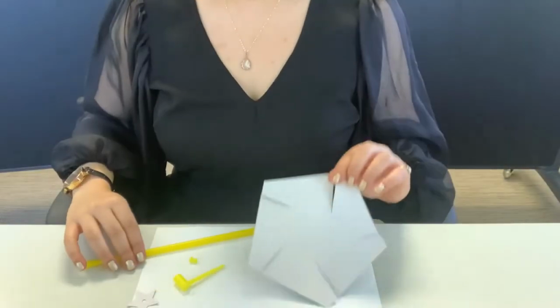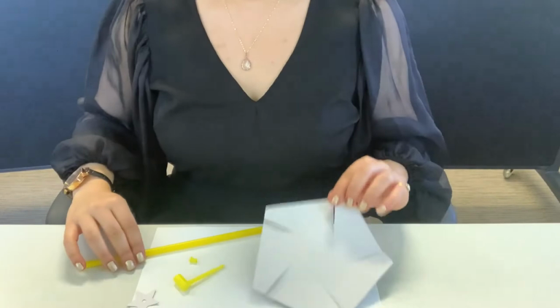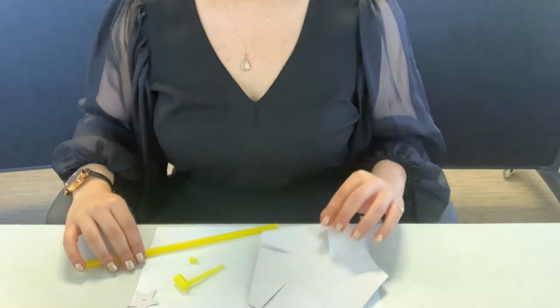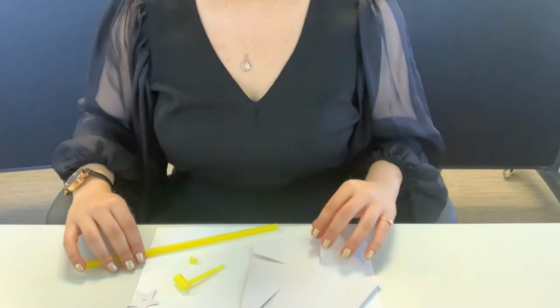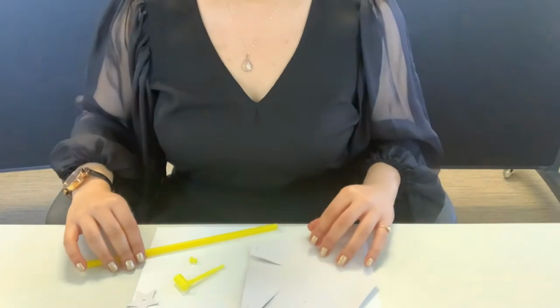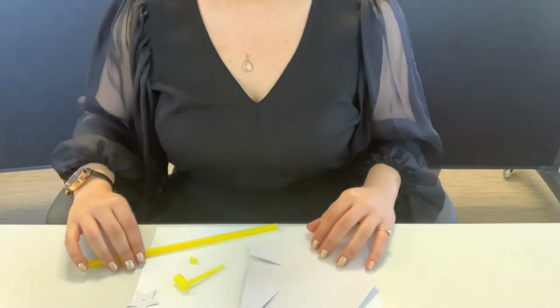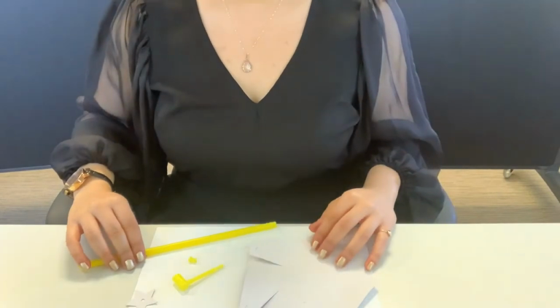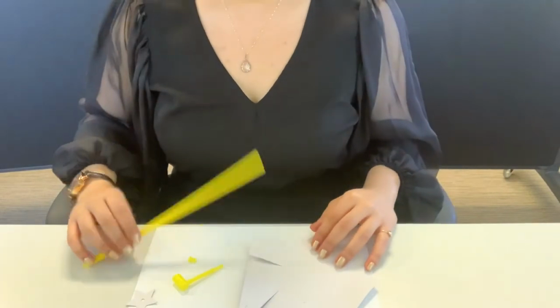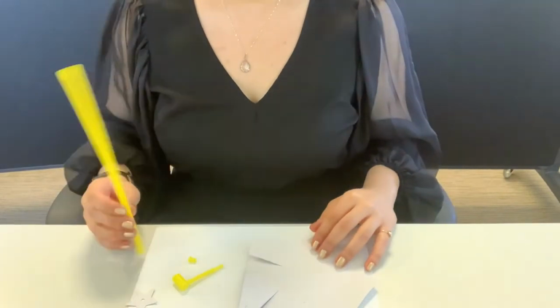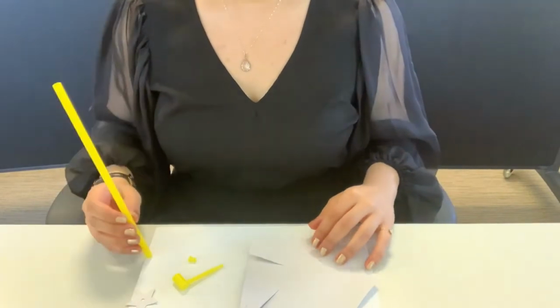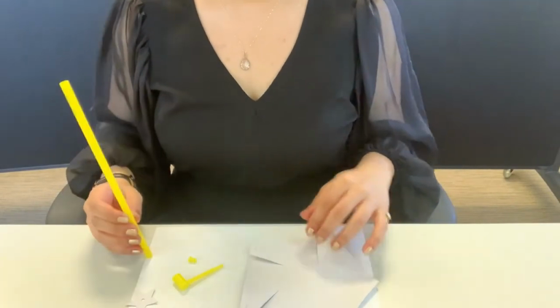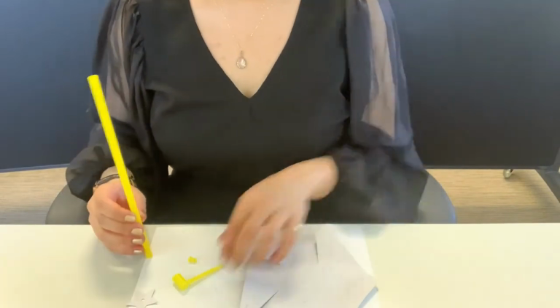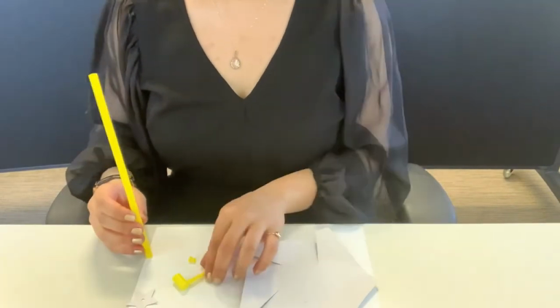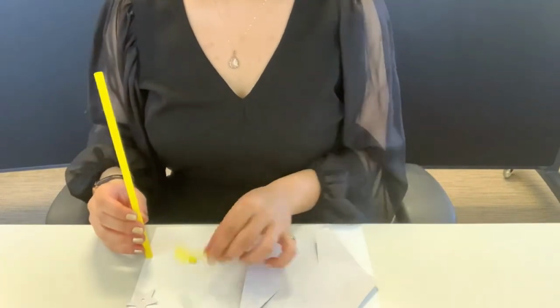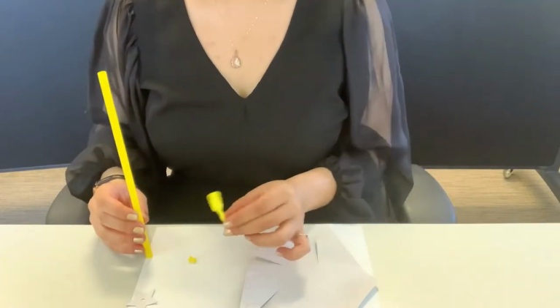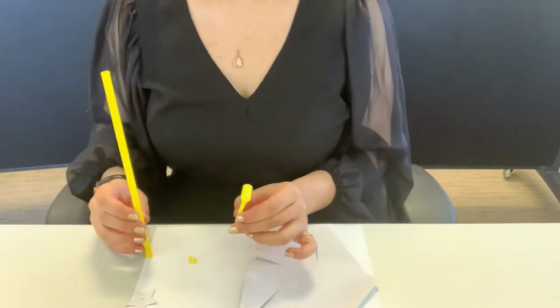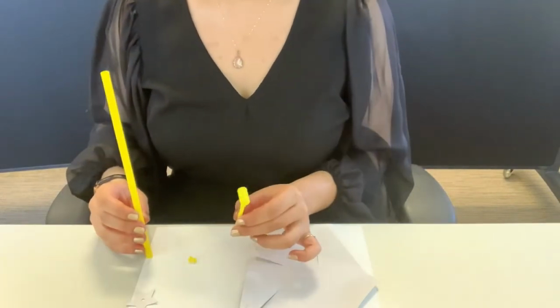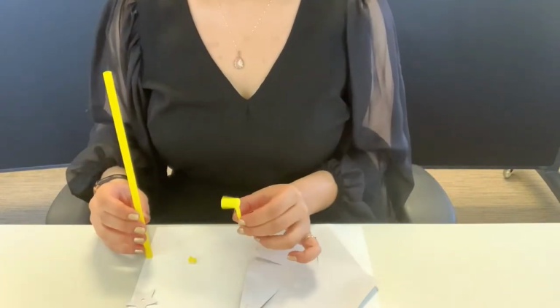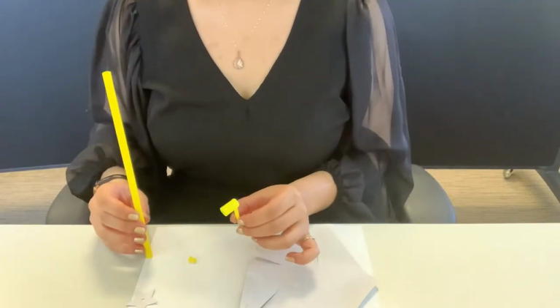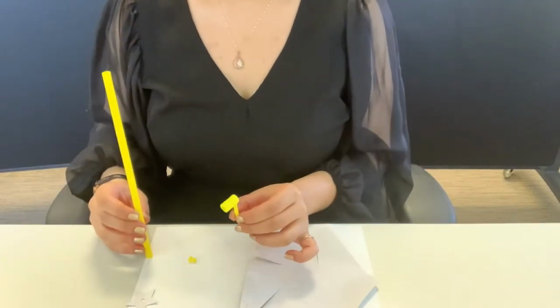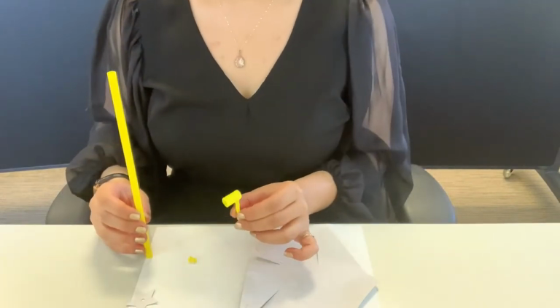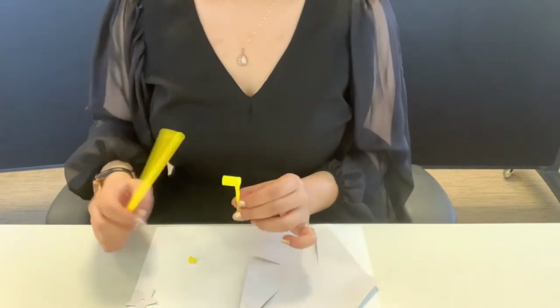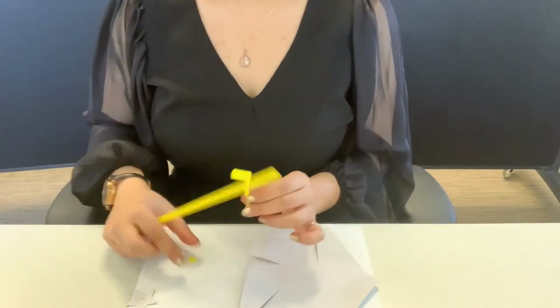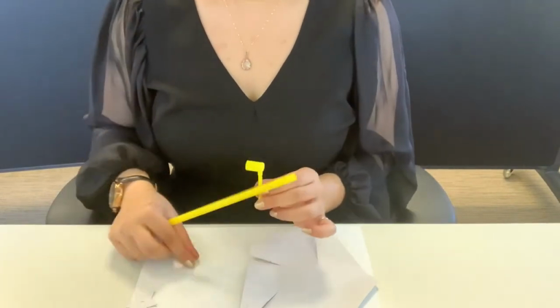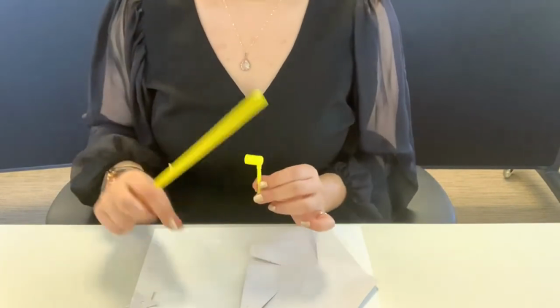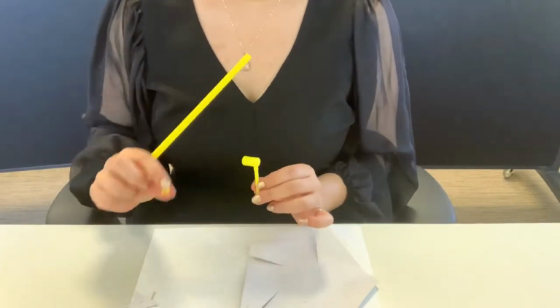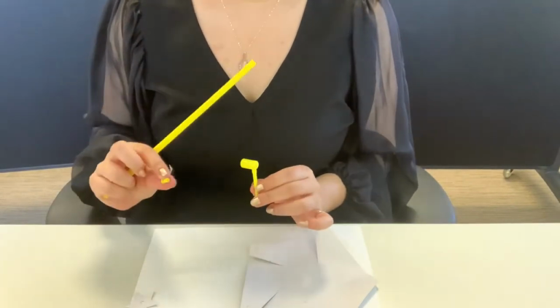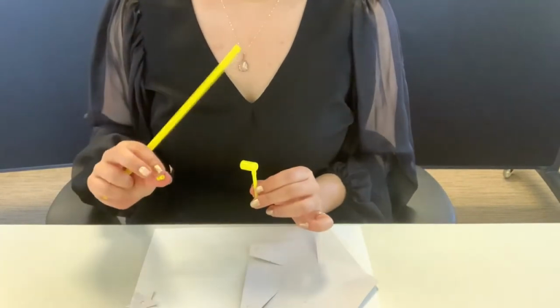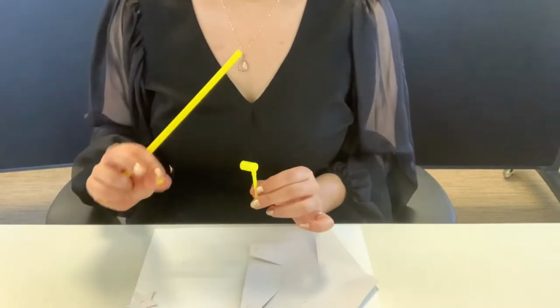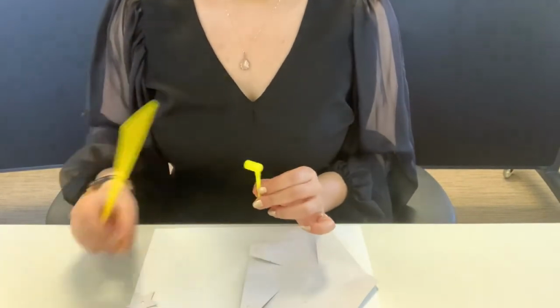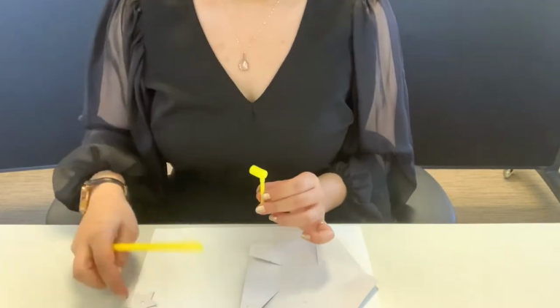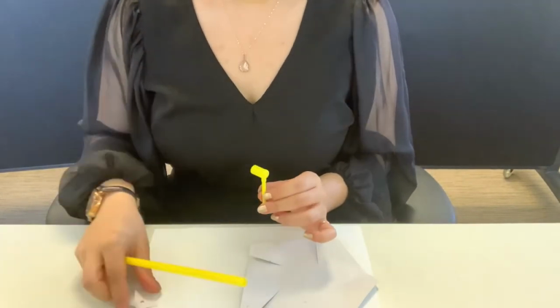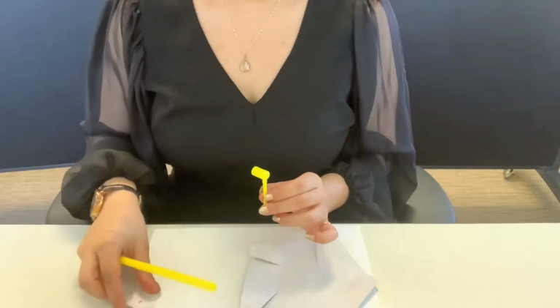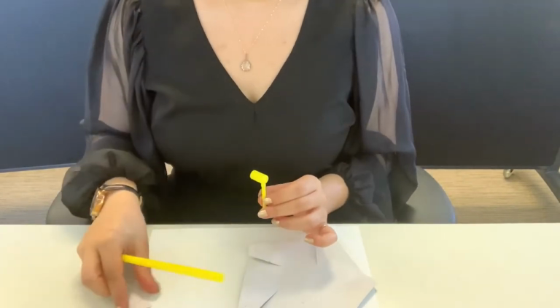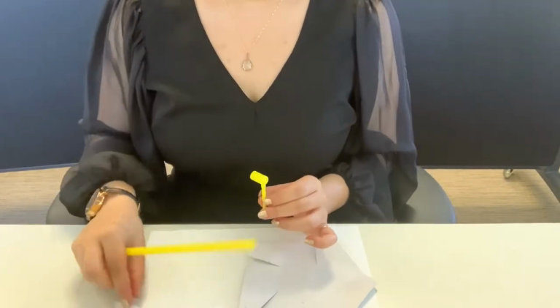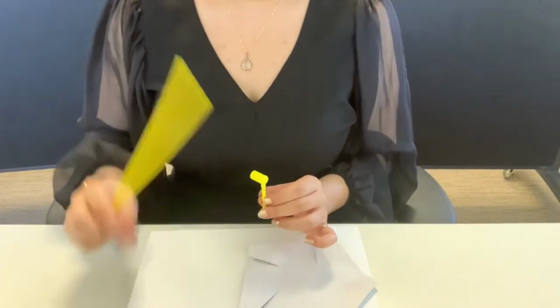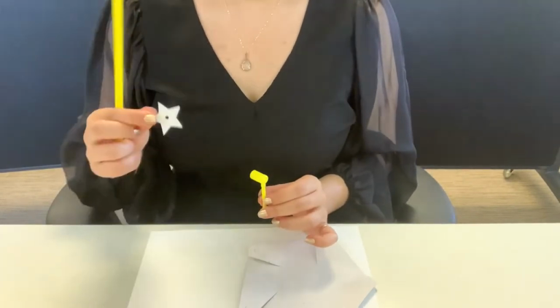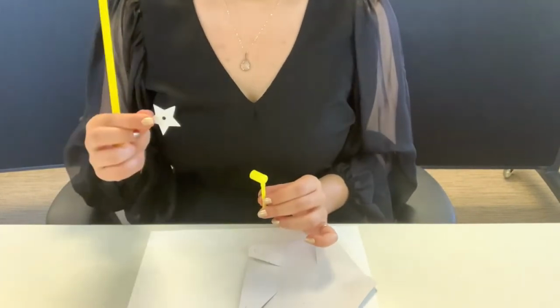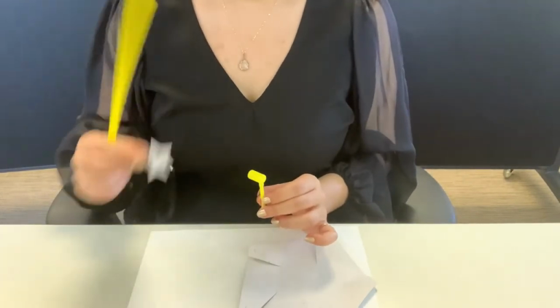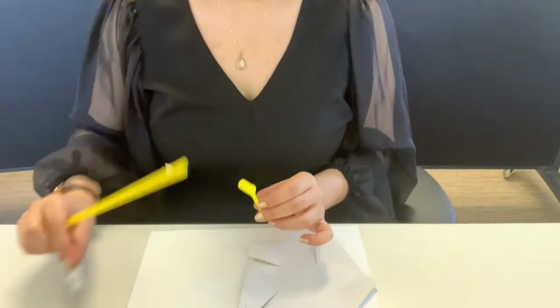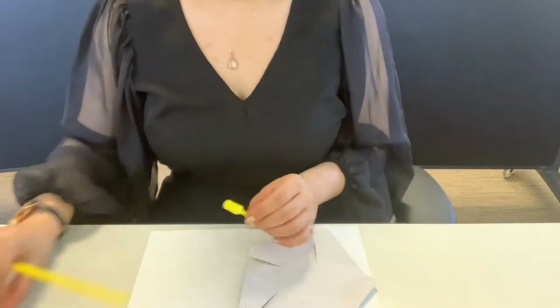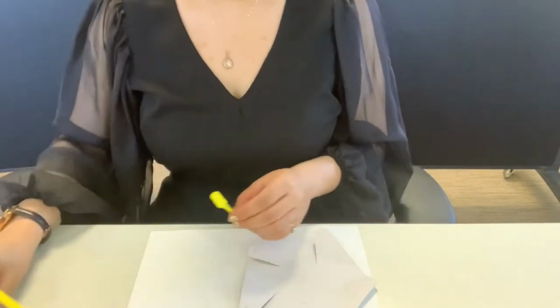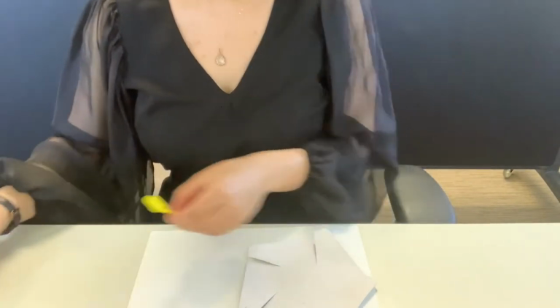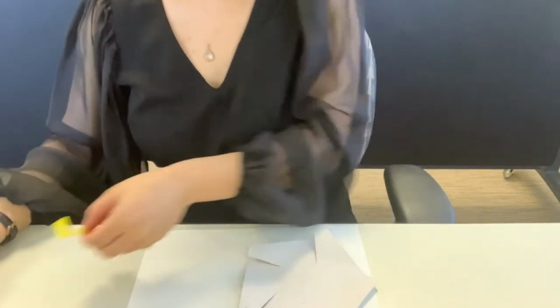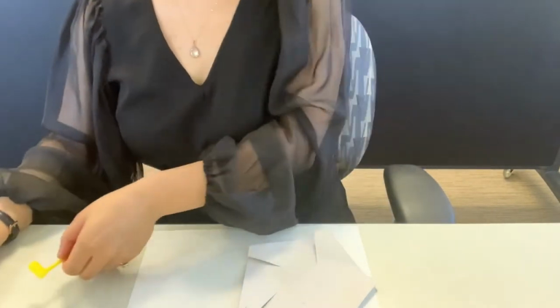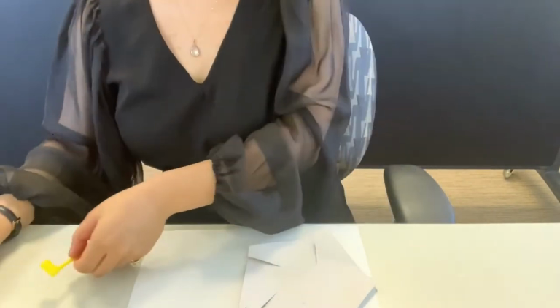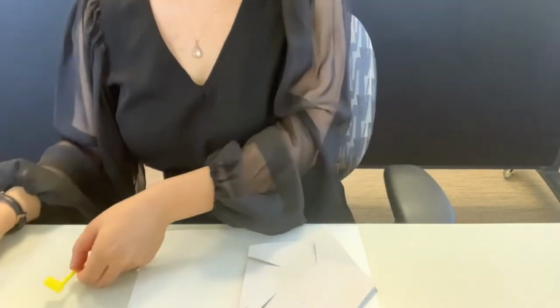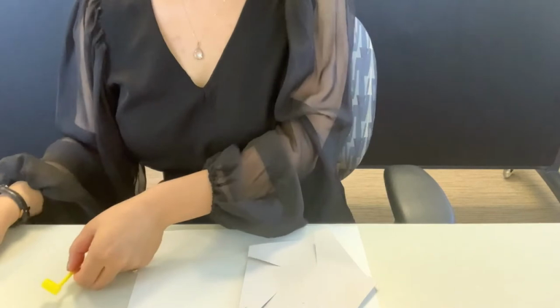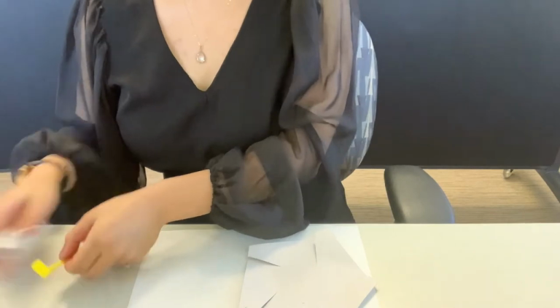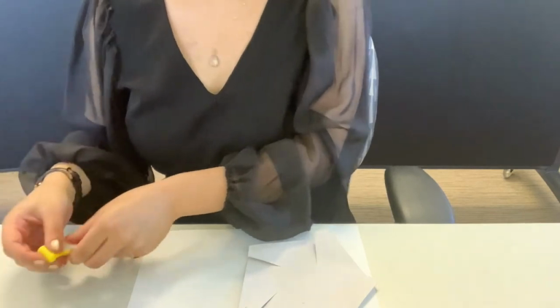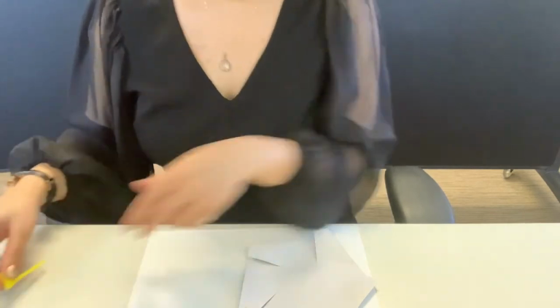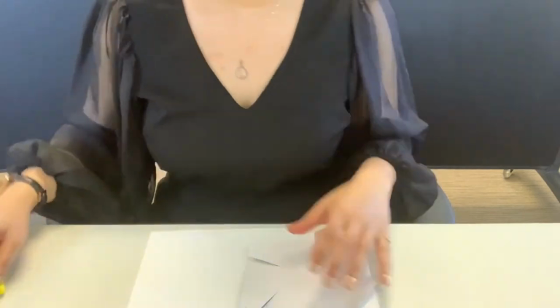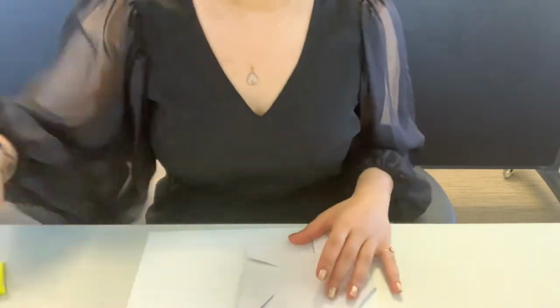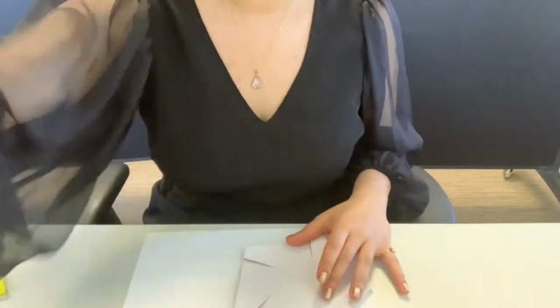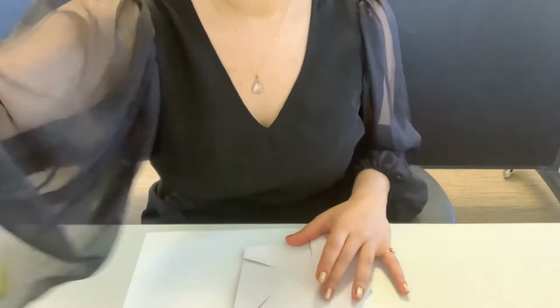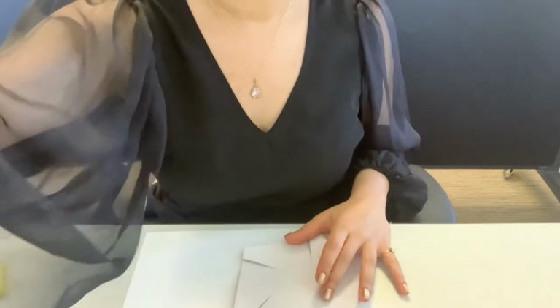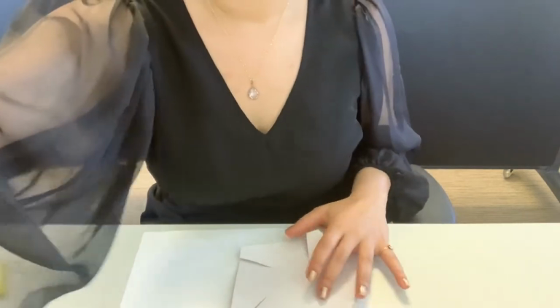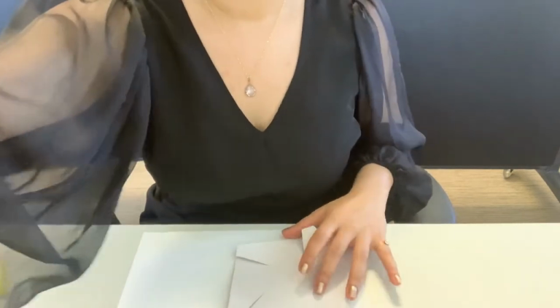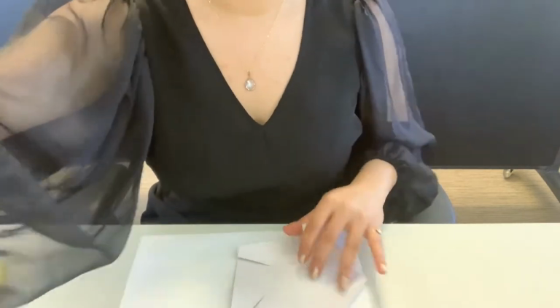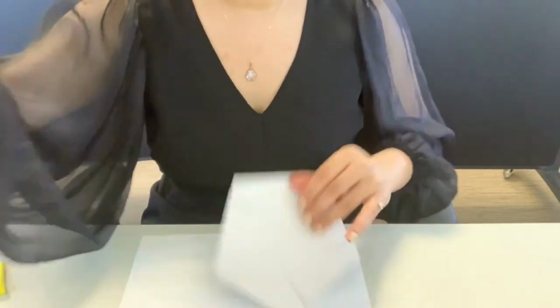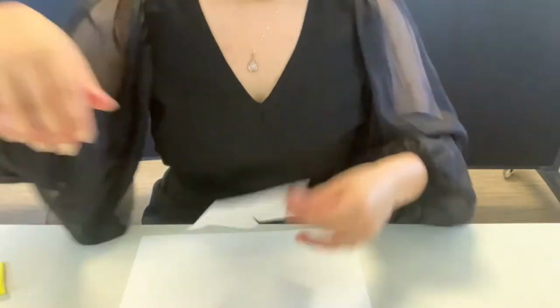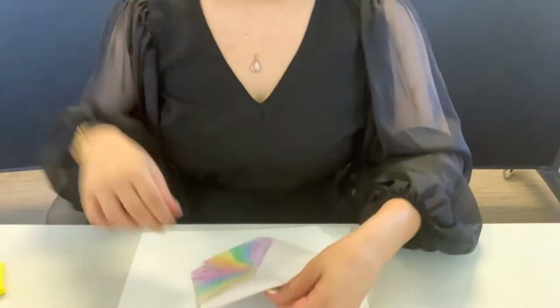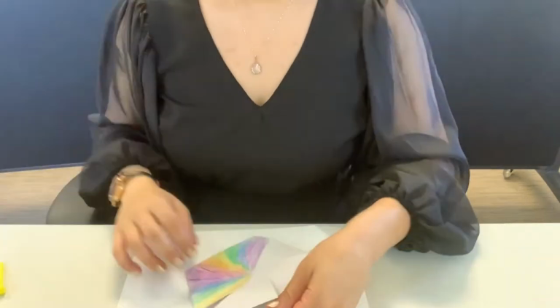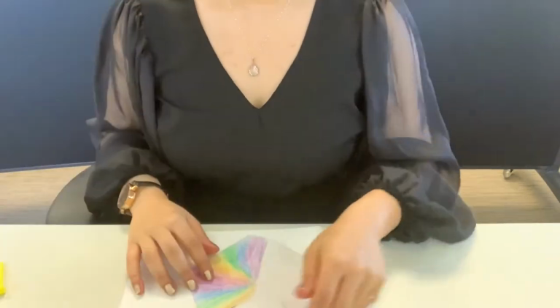These are the various pieces in your pinwheel kit and they all have a purpose. In this video I'll show you how to put everything together.